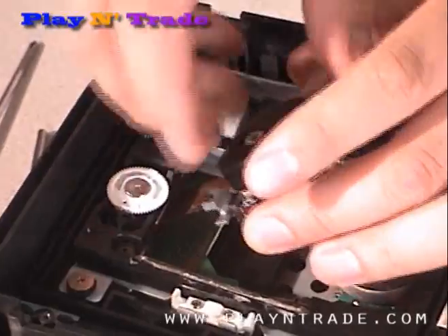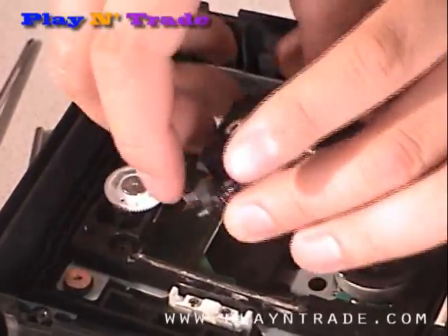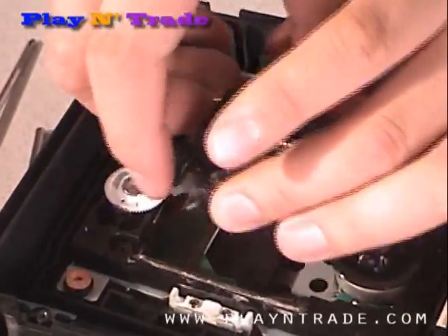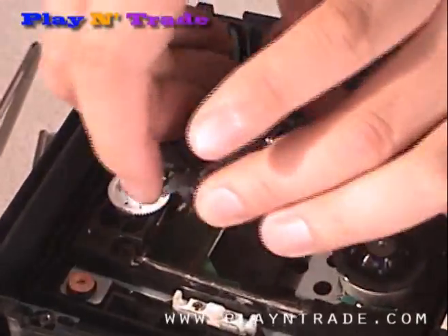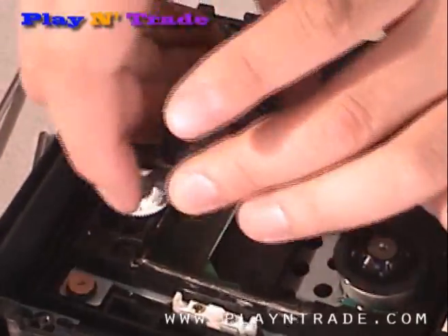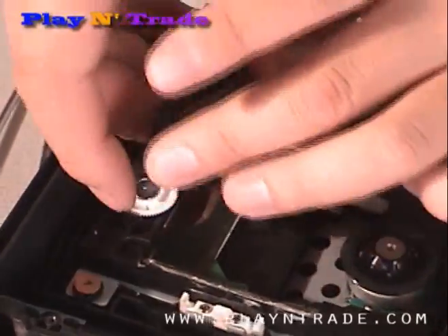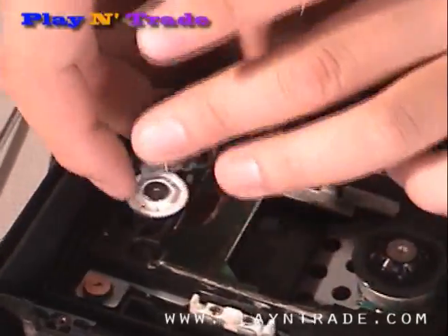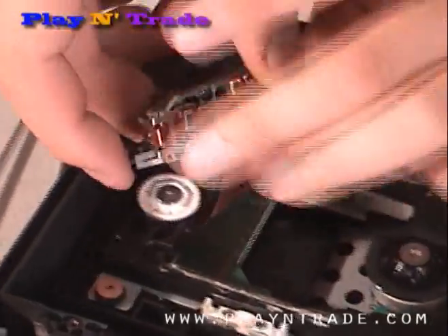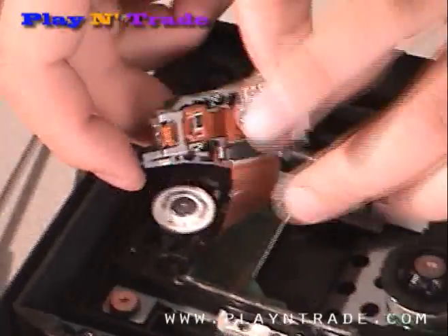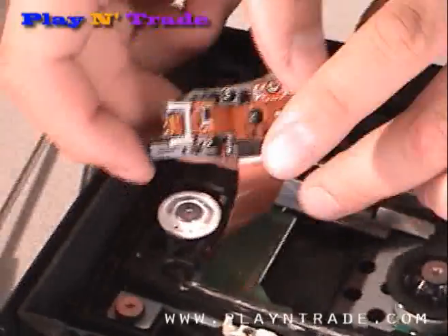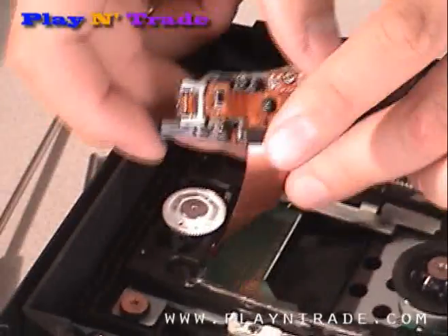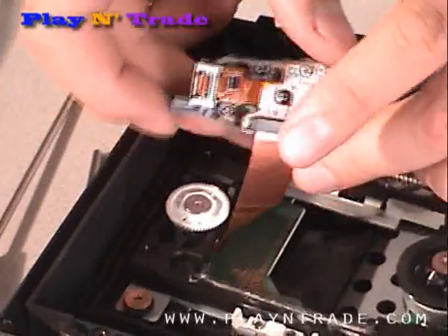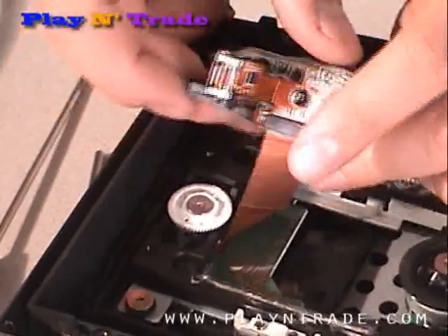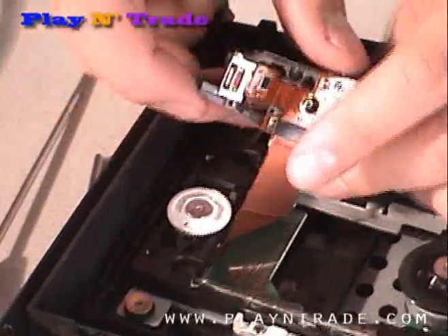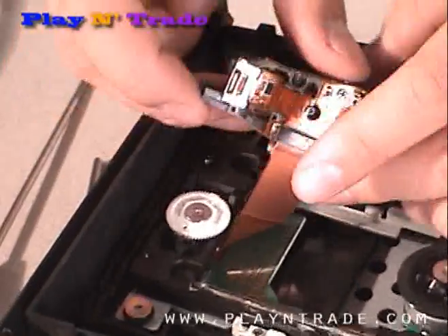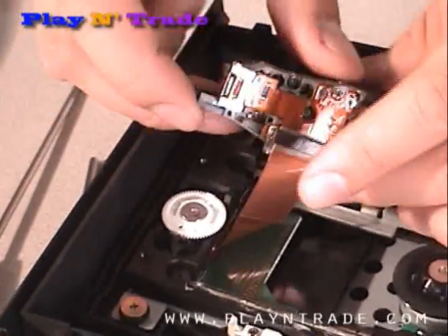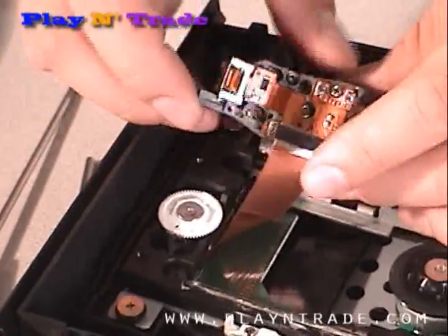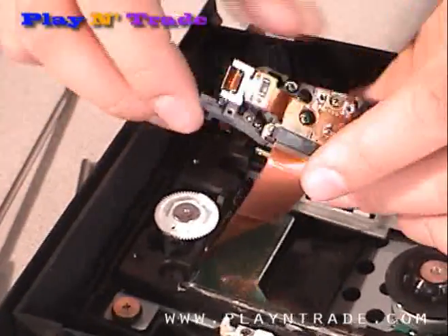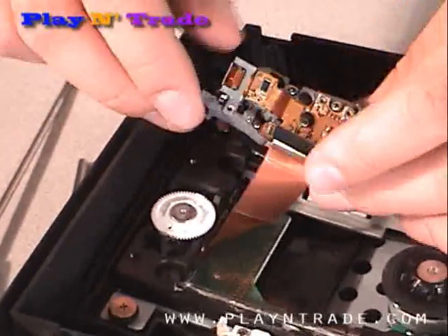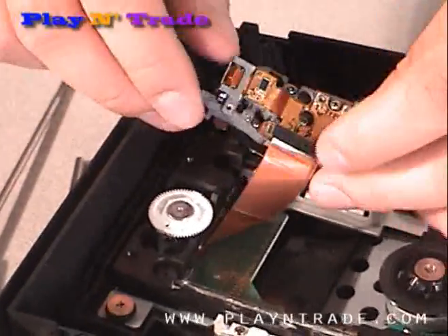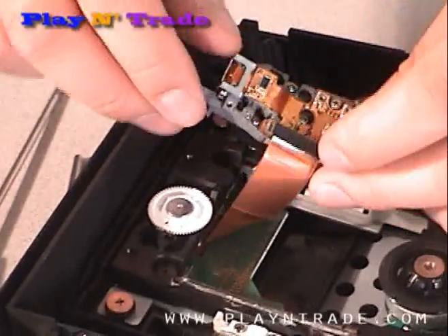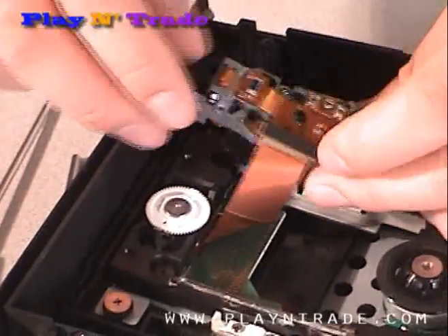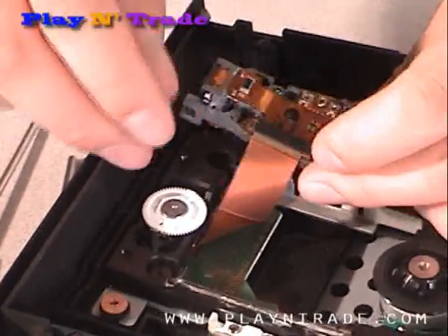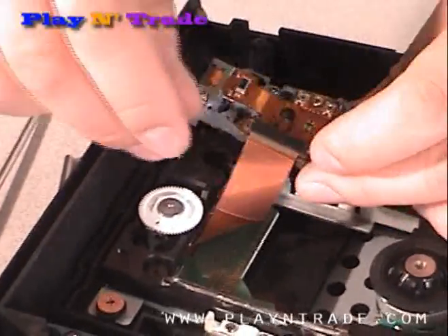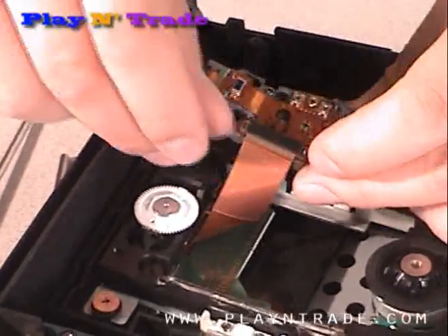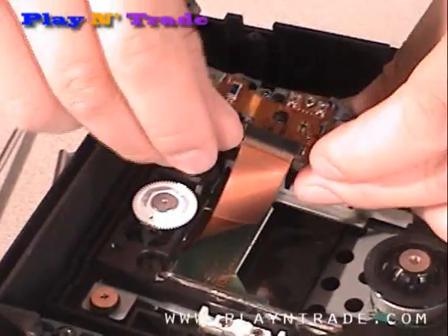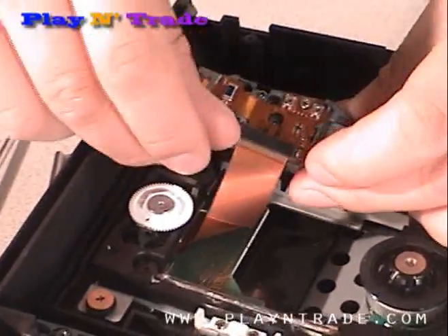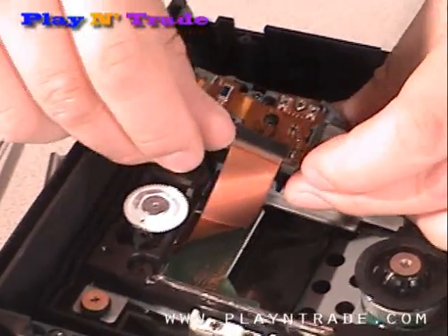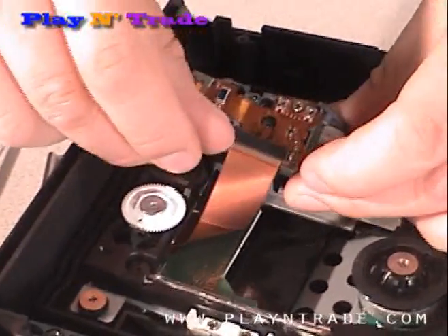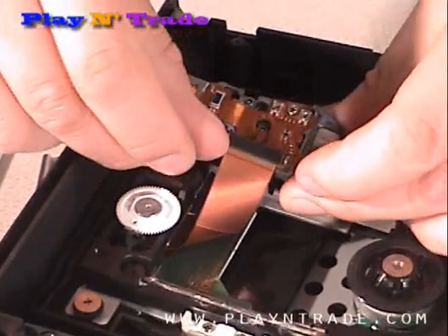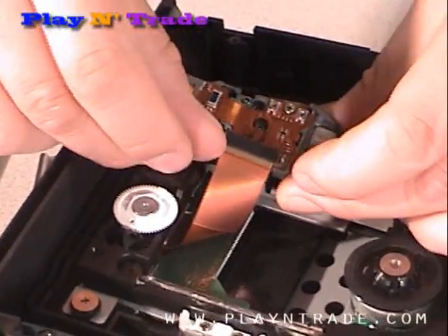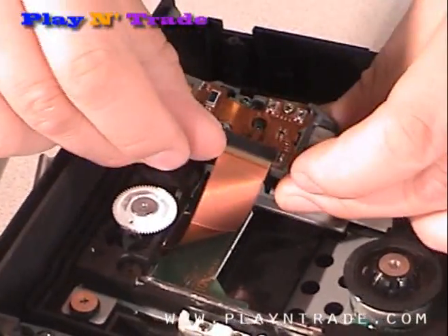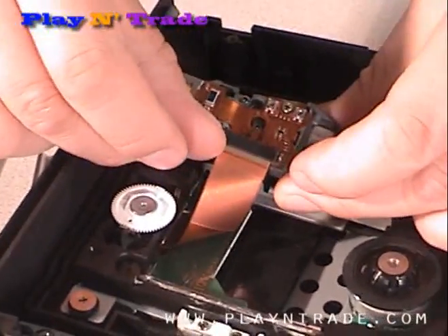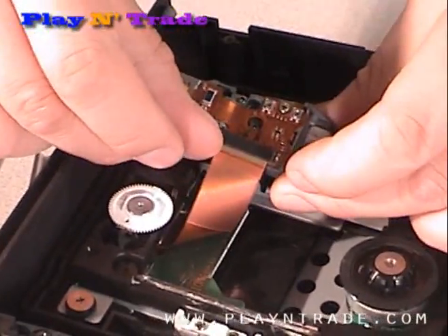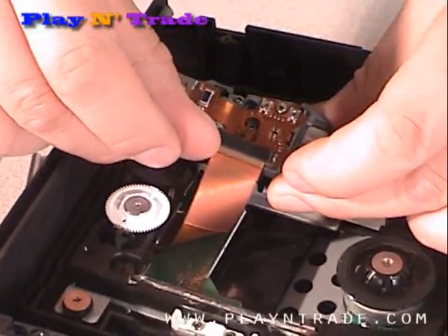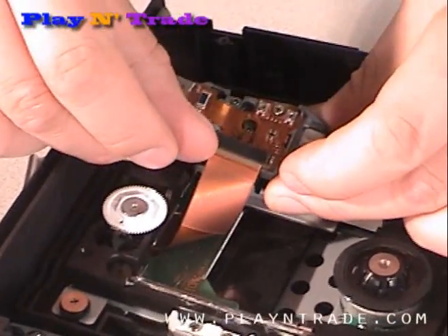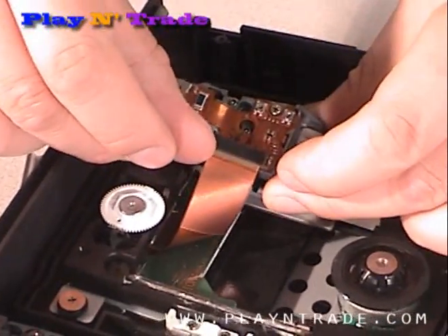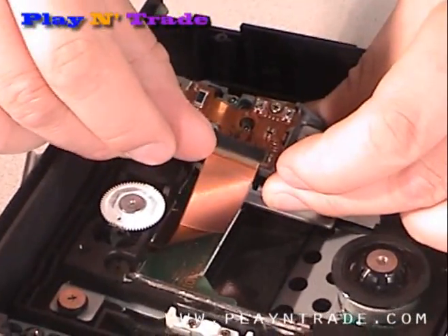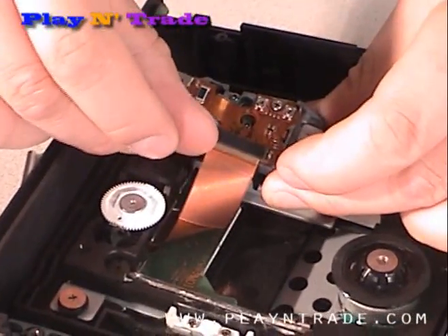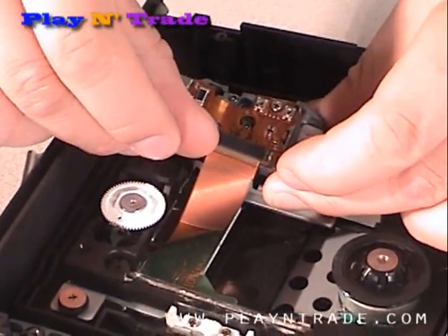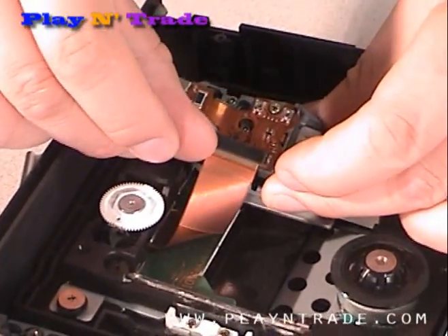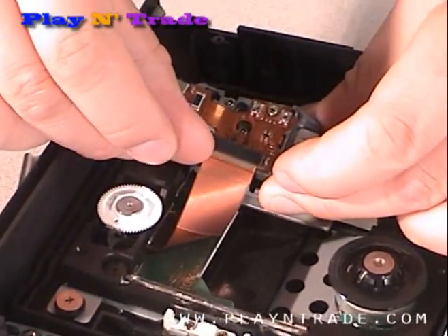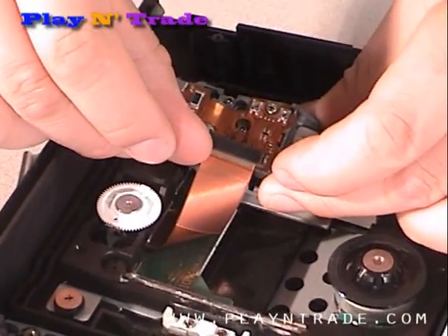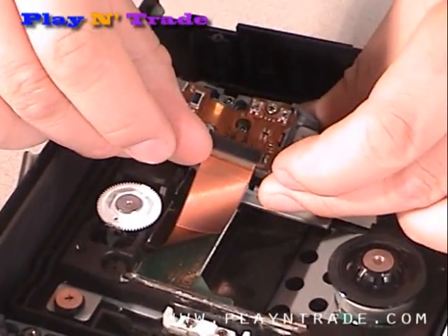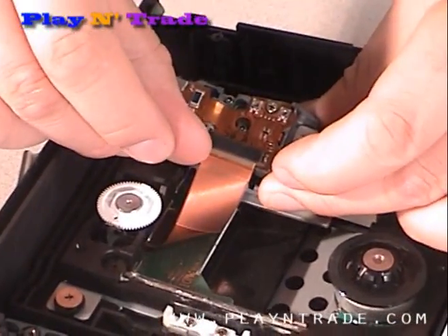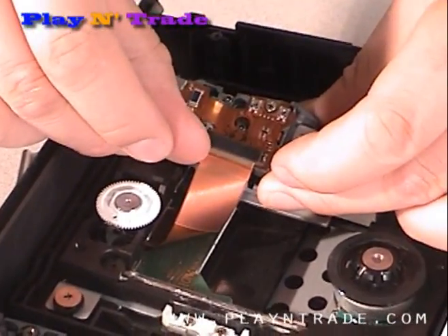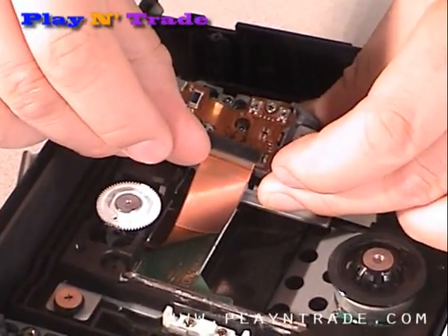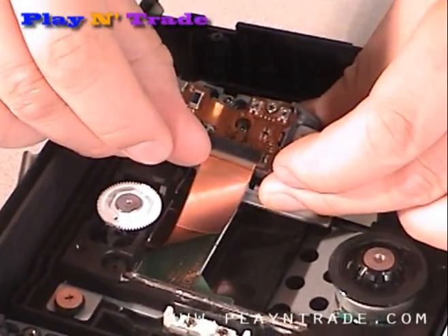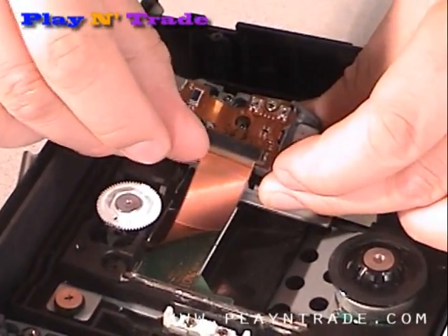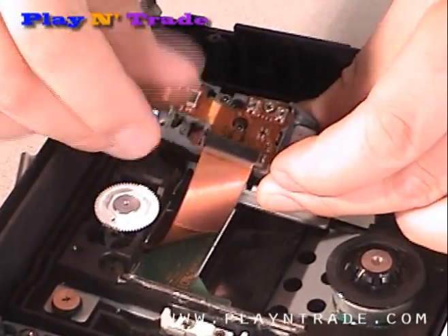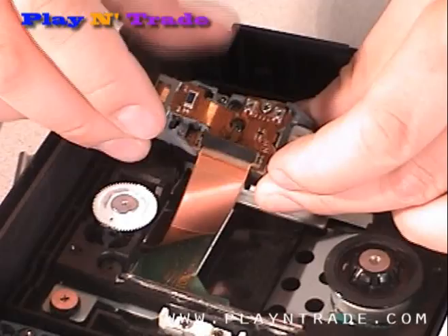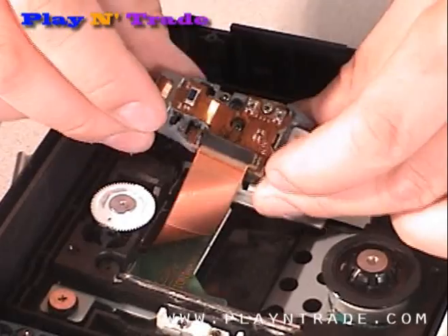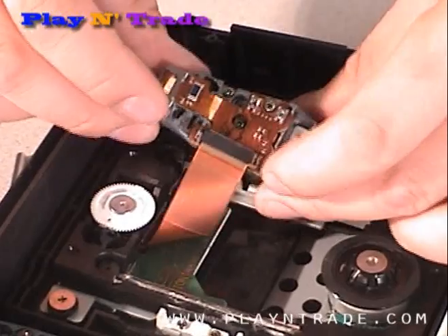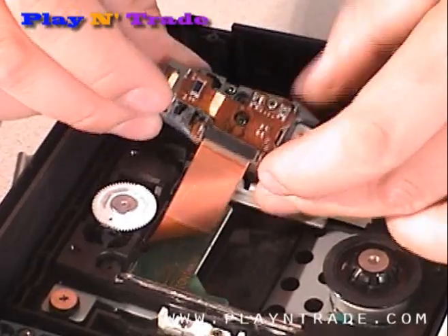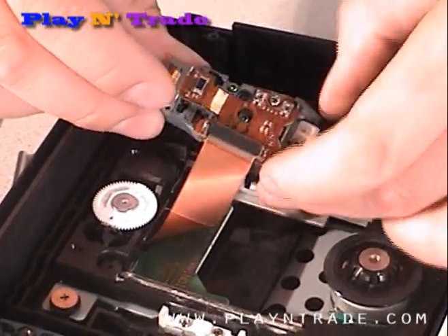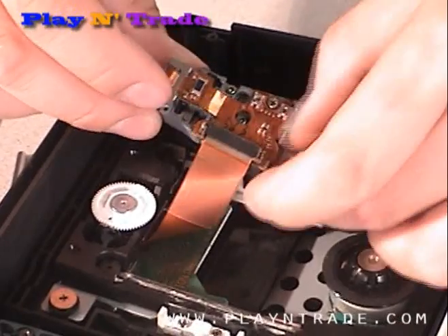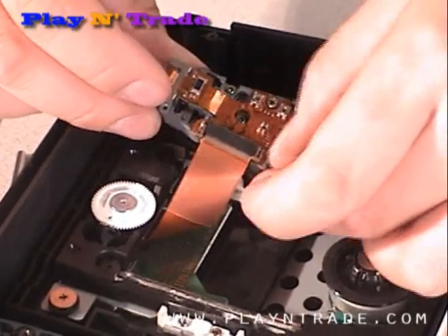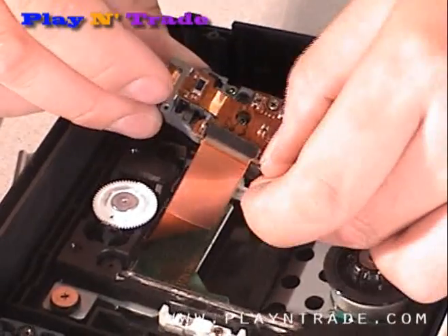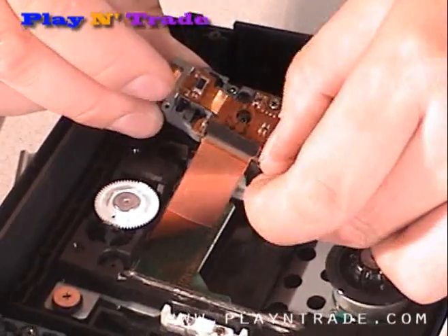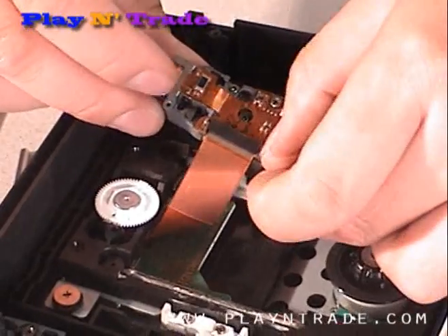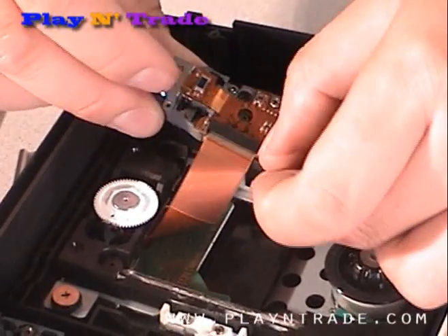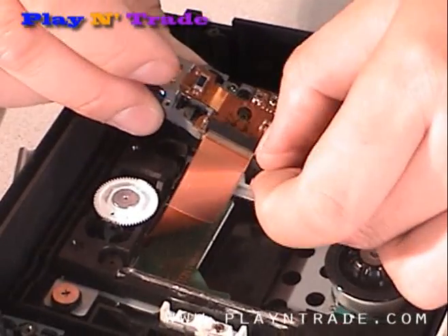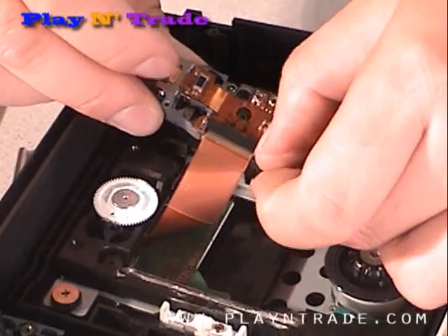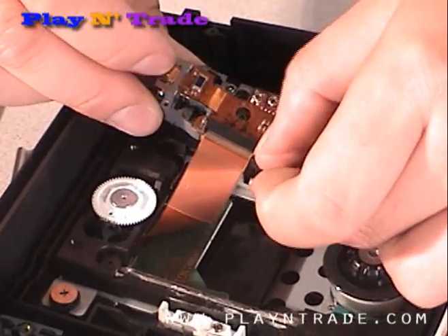Flip the laser over and carefully unclip both sides of the connector, then gently pull the ribbon cable out.